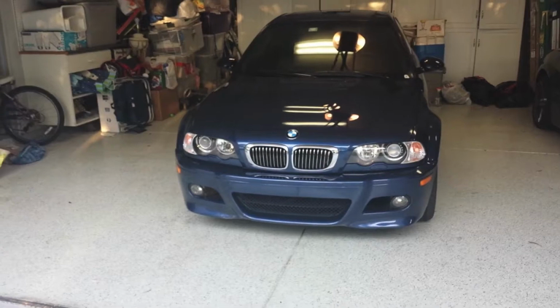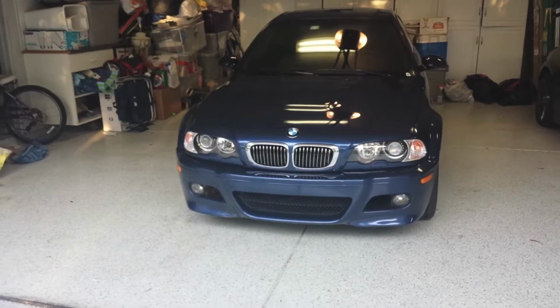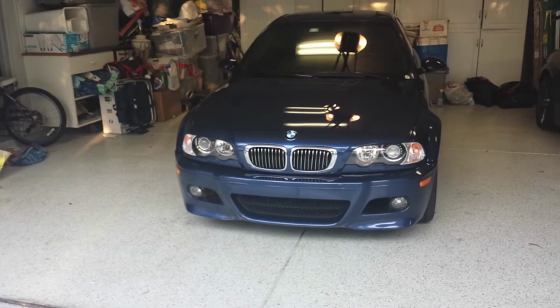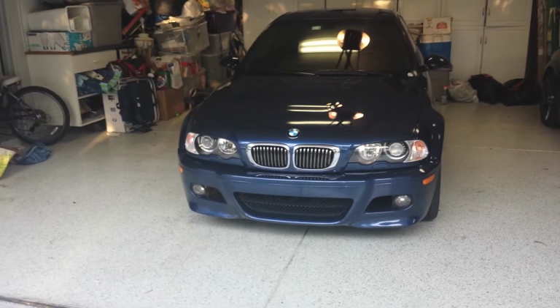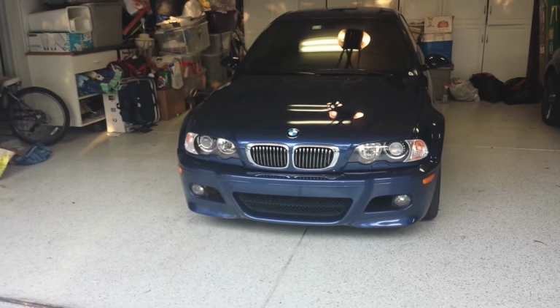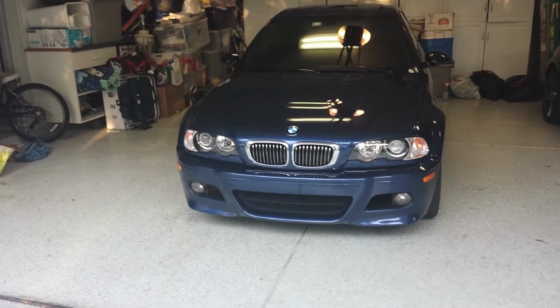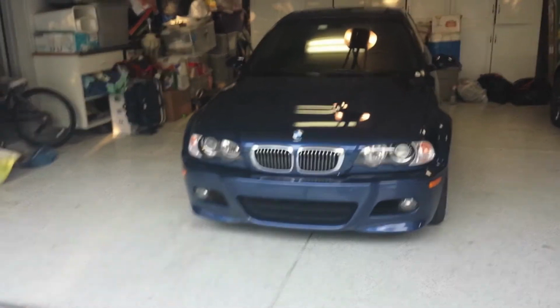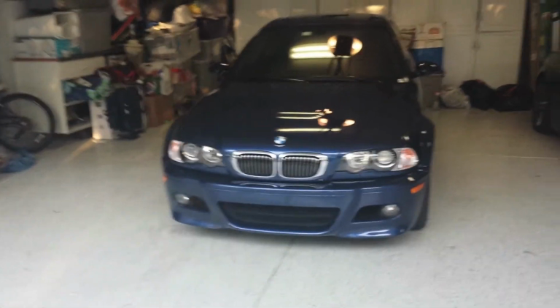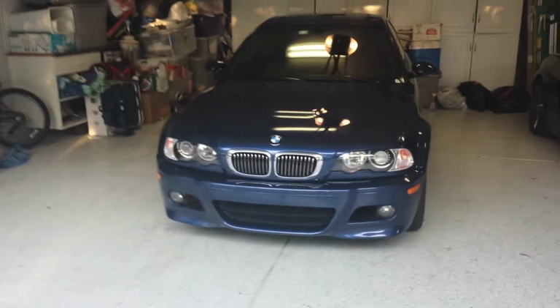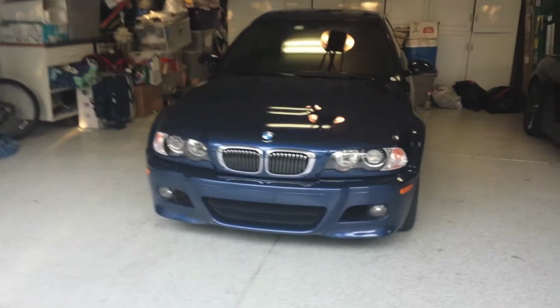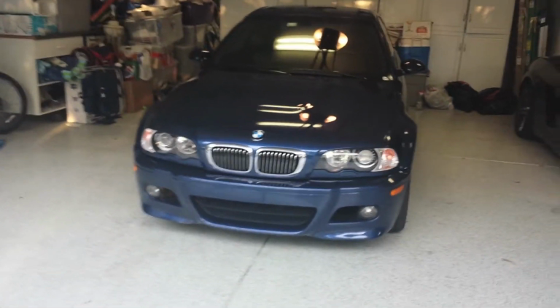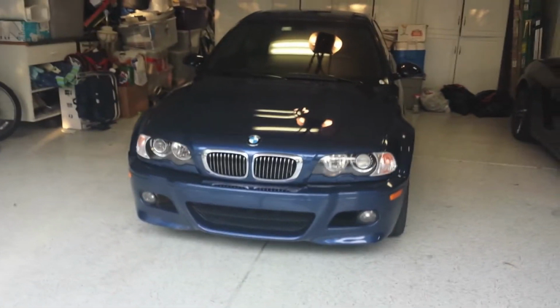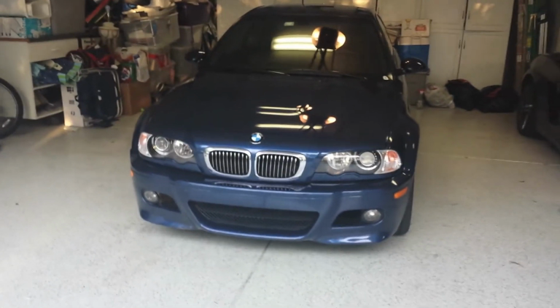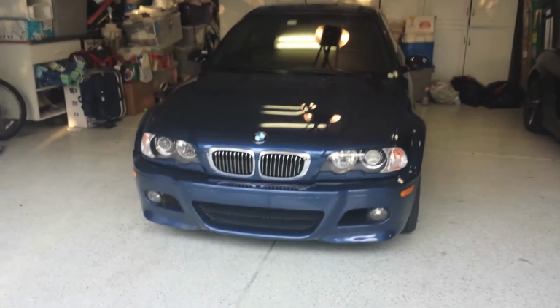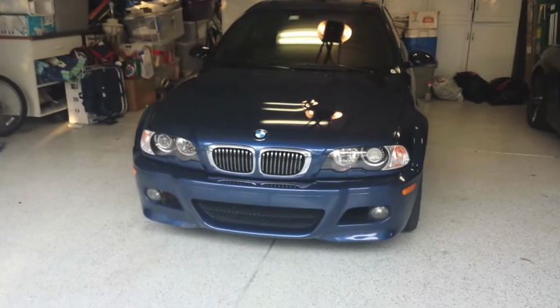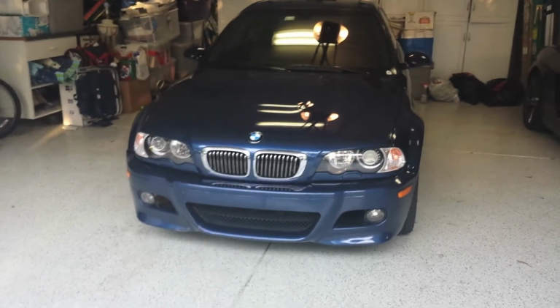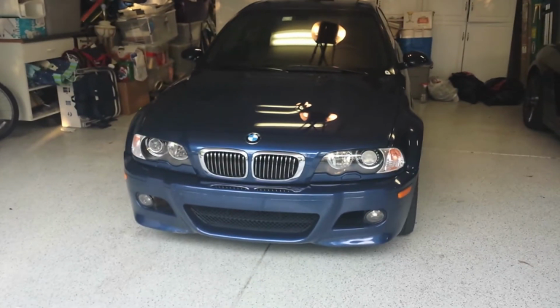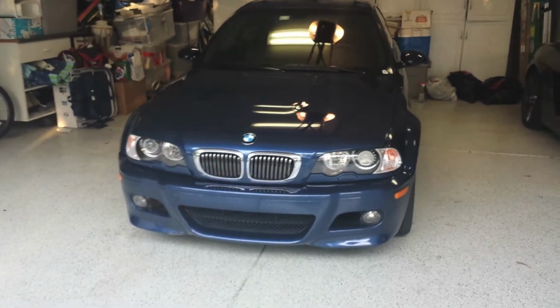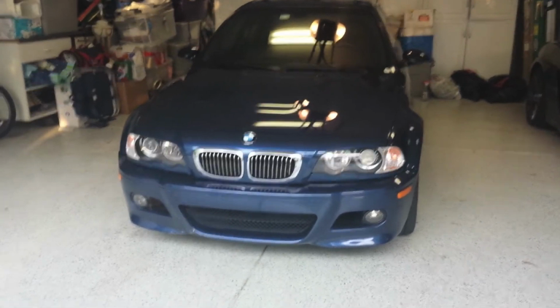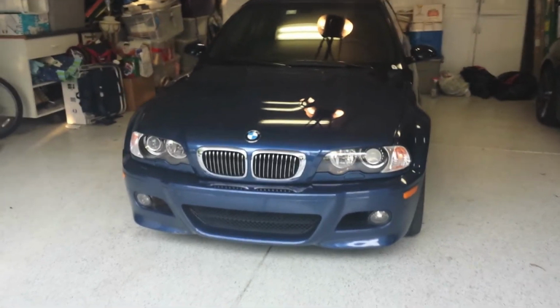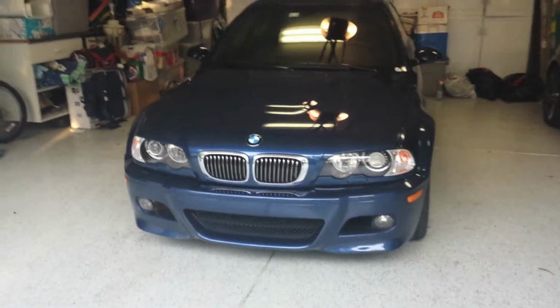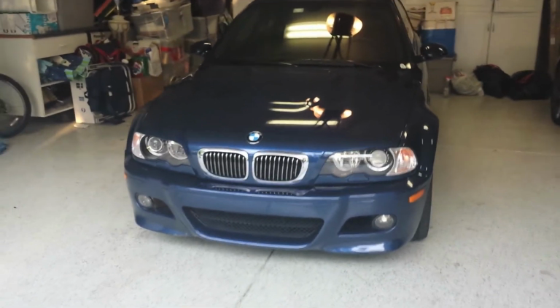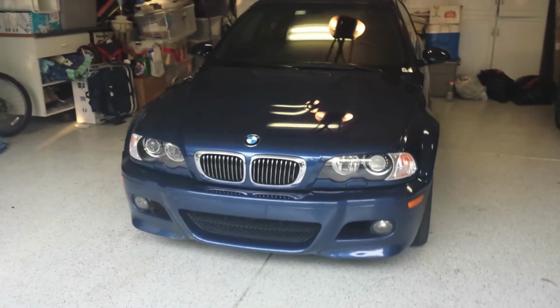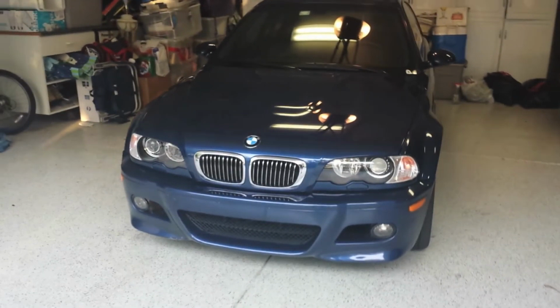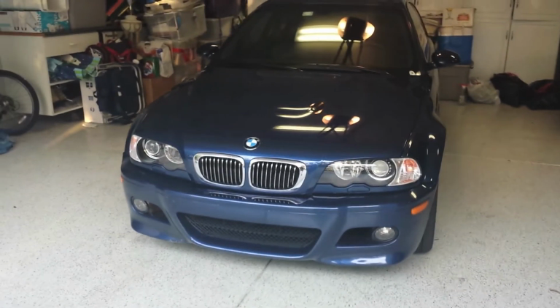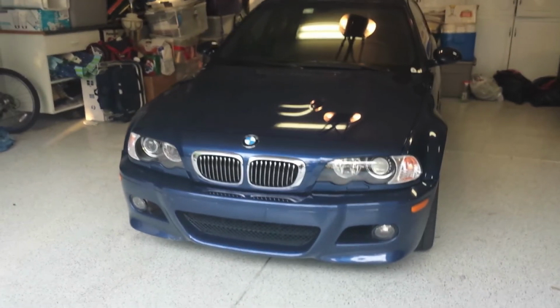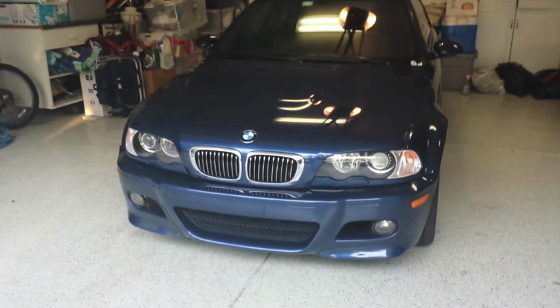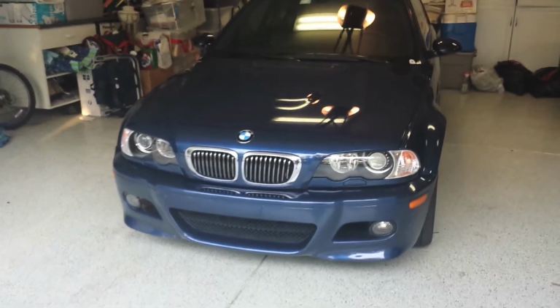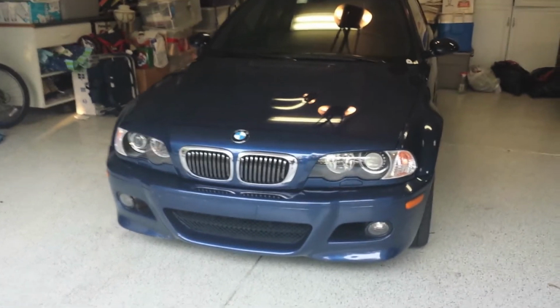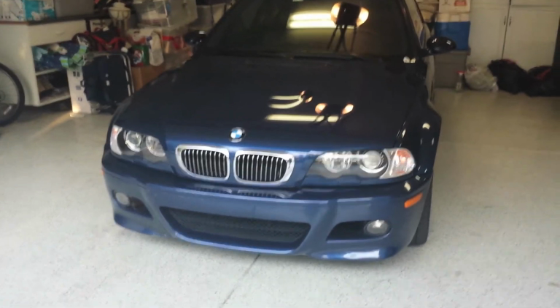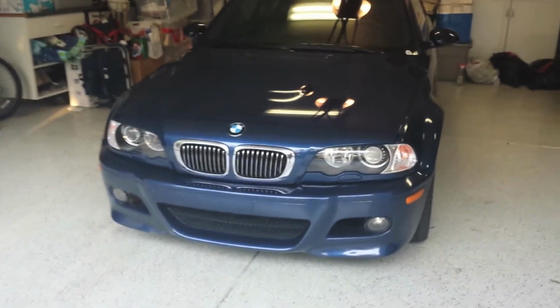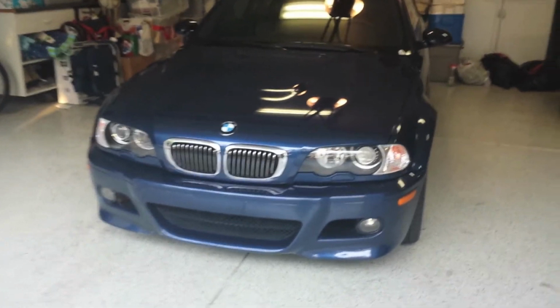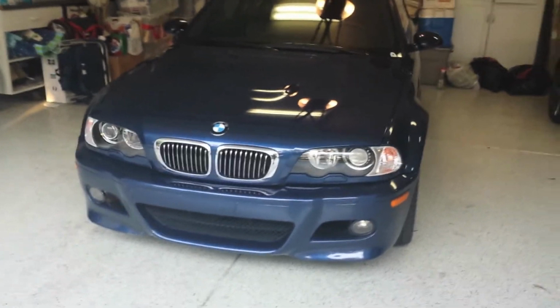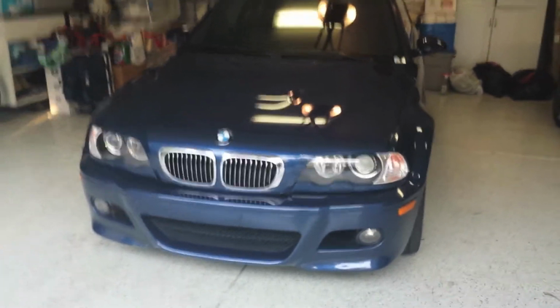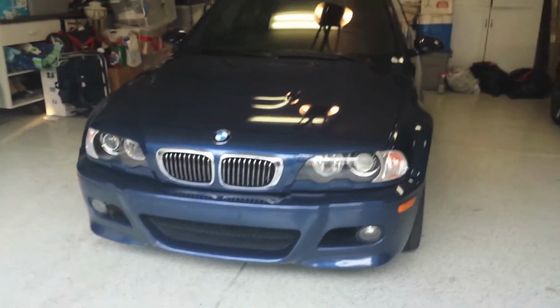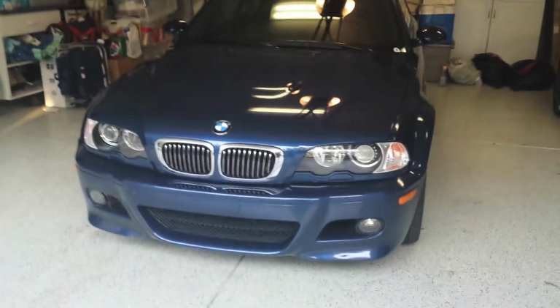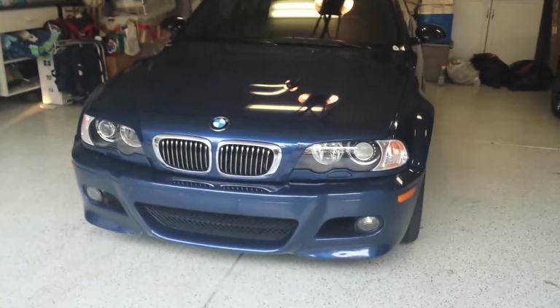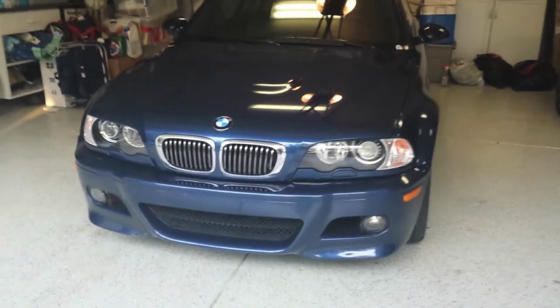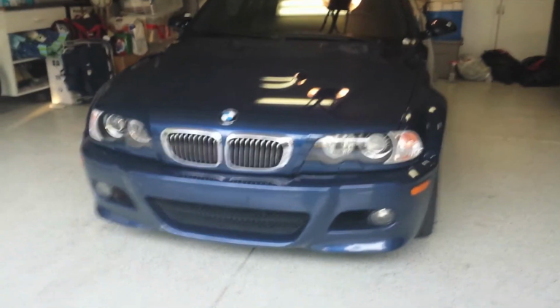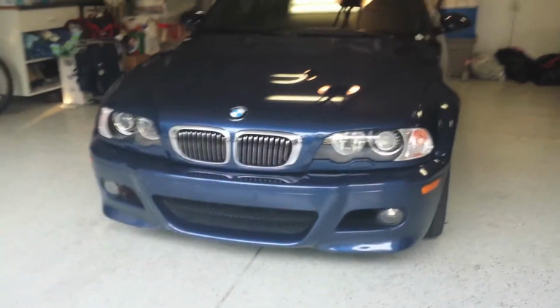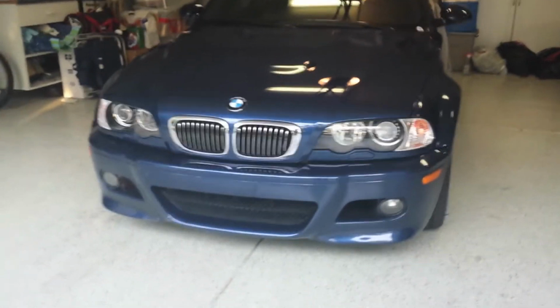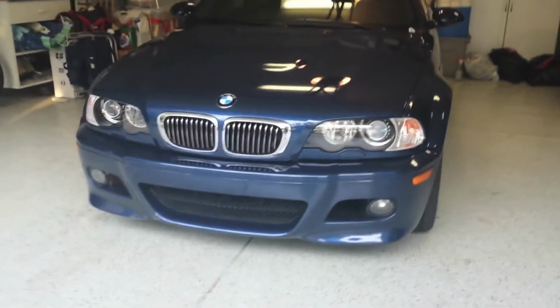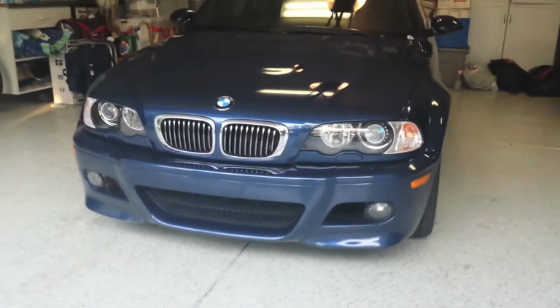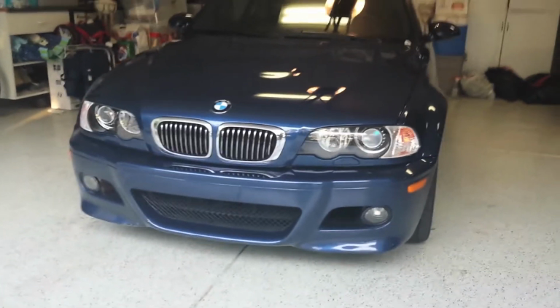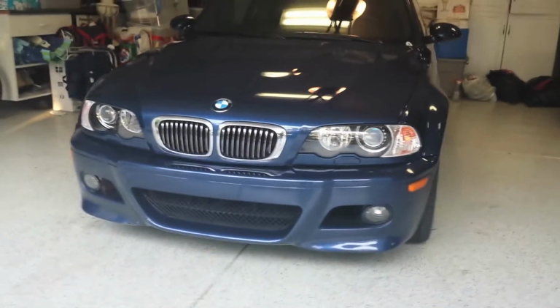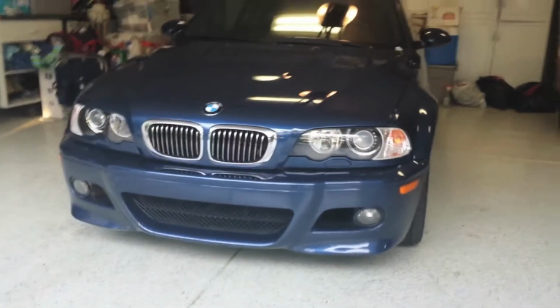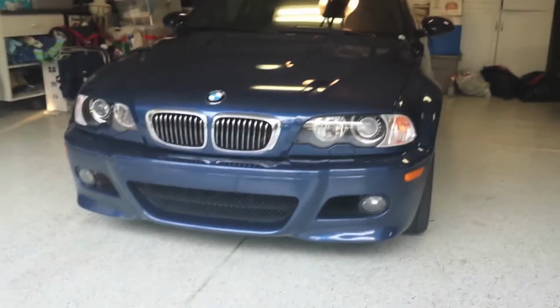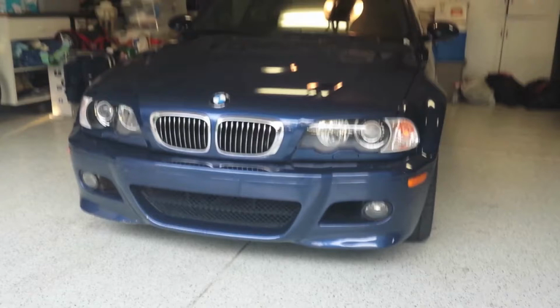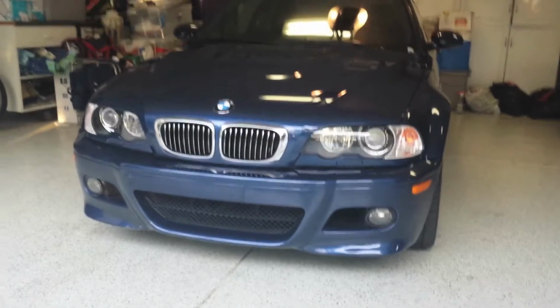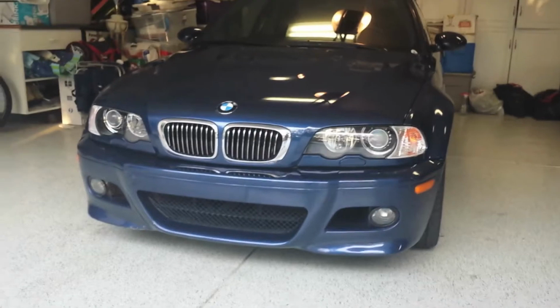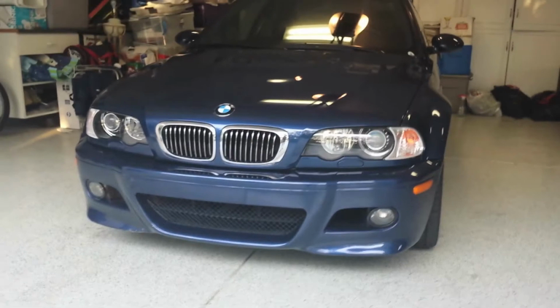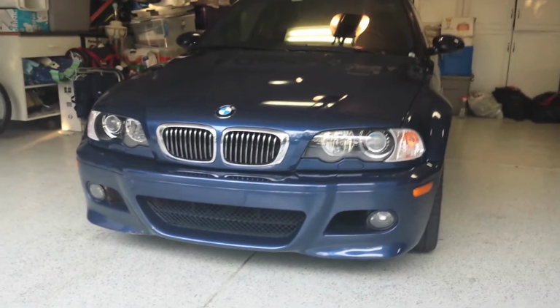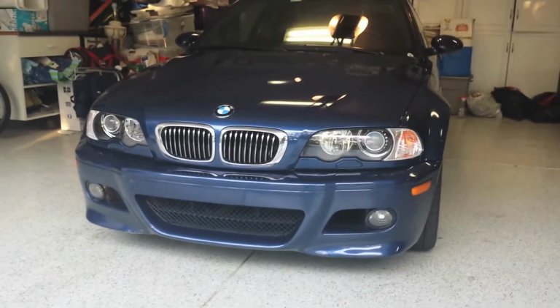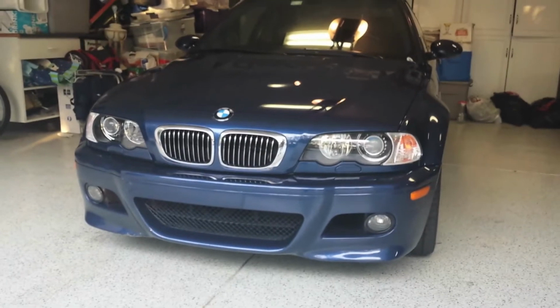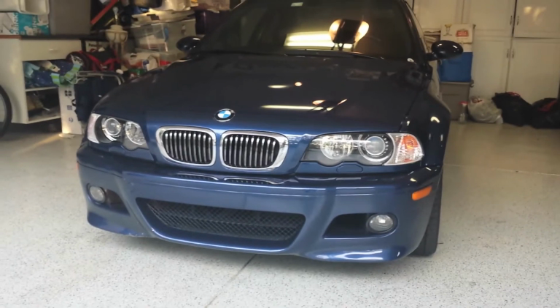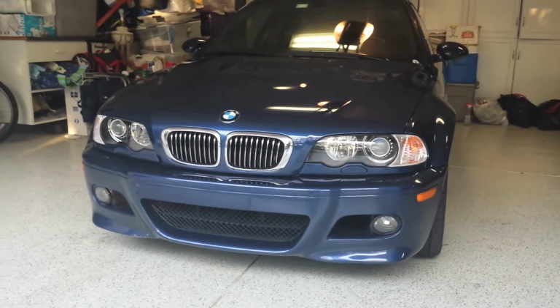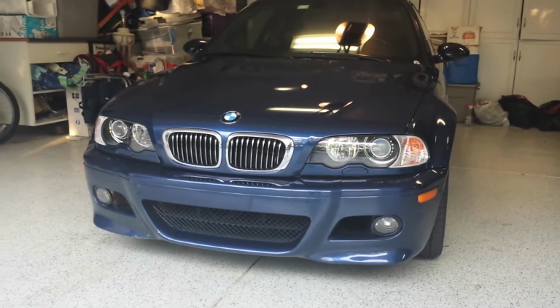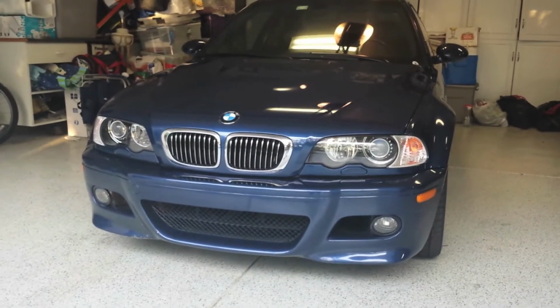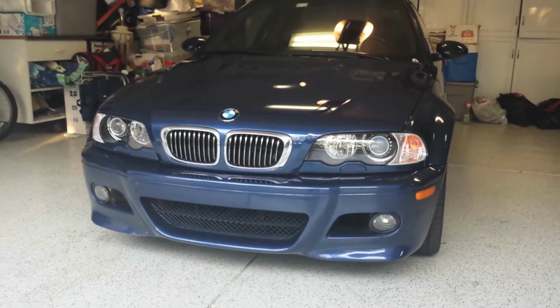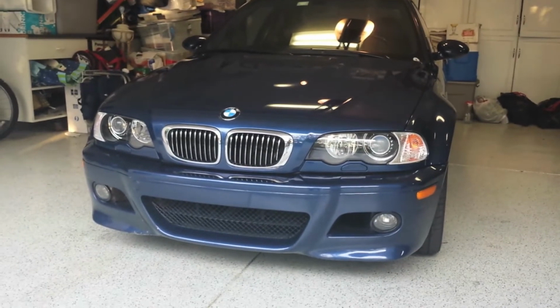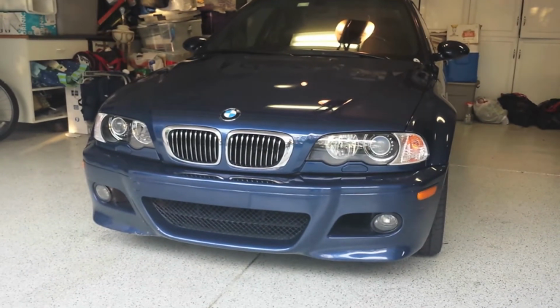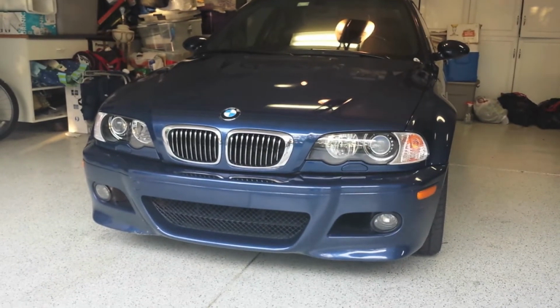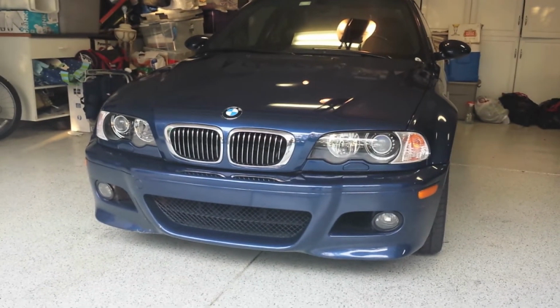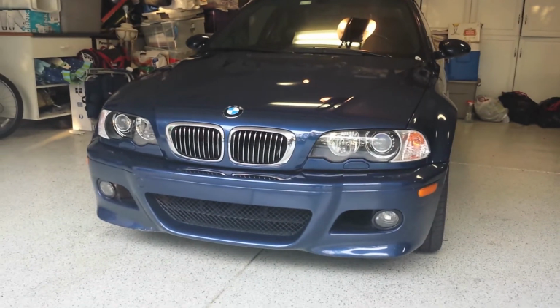Hey guys, today I'm going to do an informational video on my E46 M3, specifically on the SMG 2 transmission.